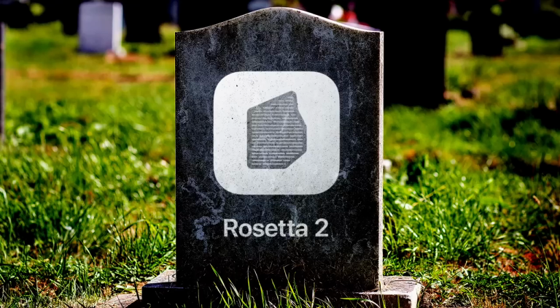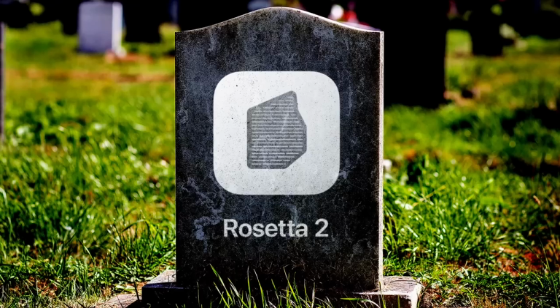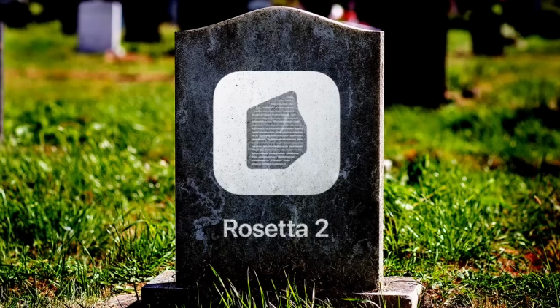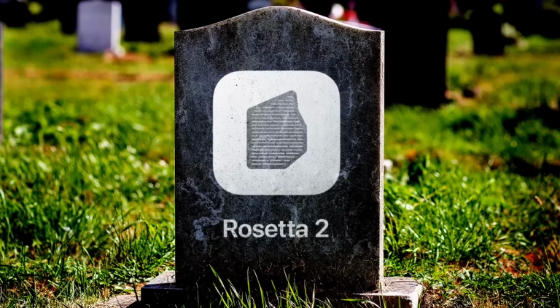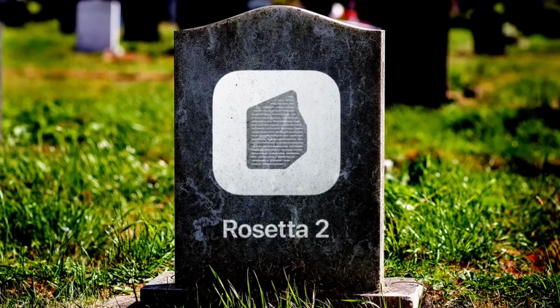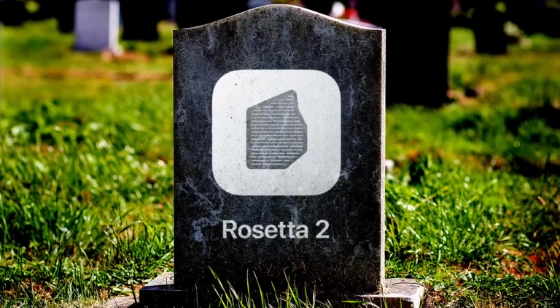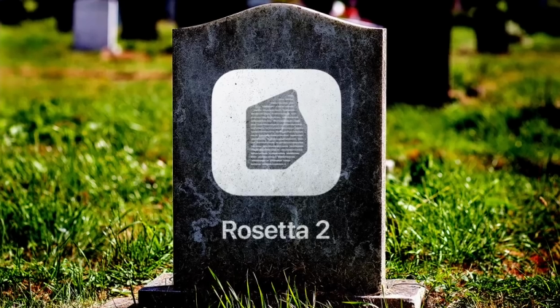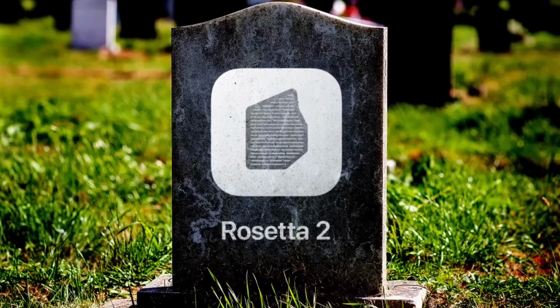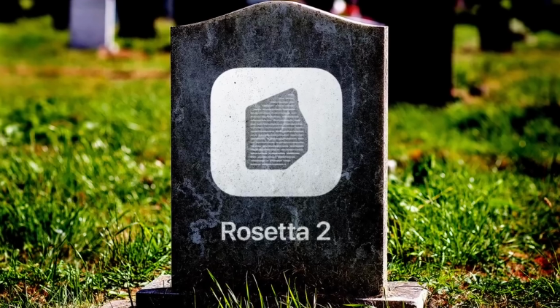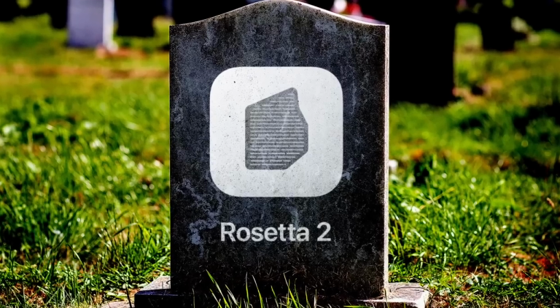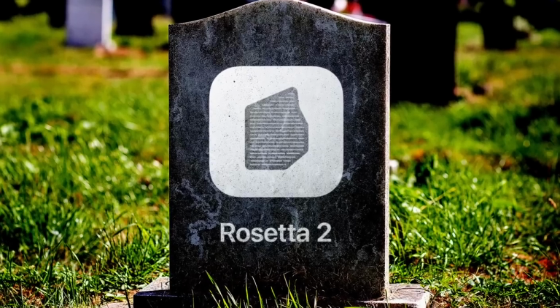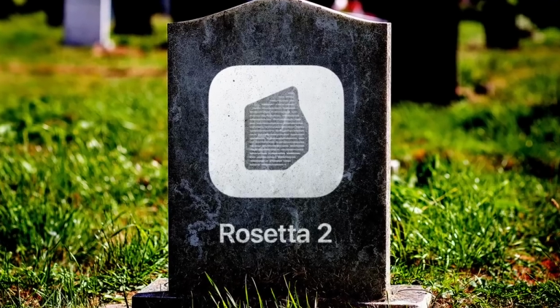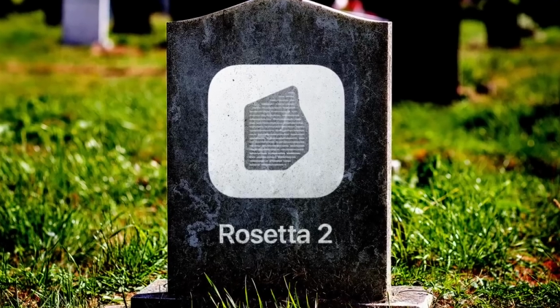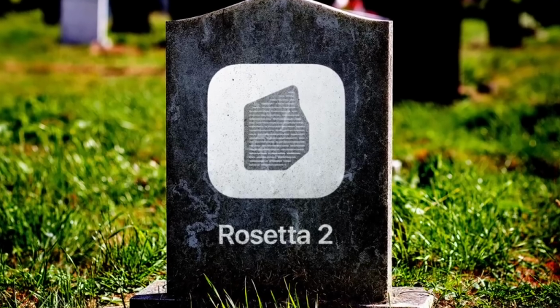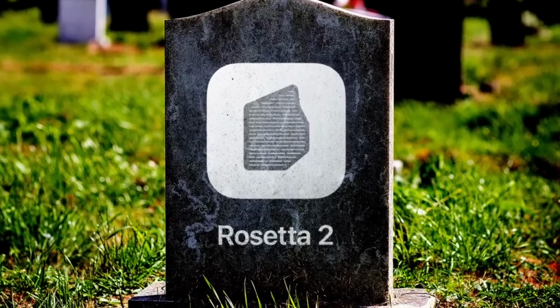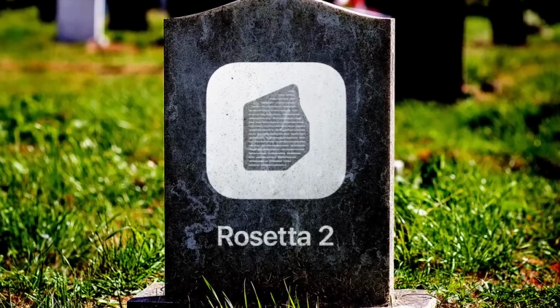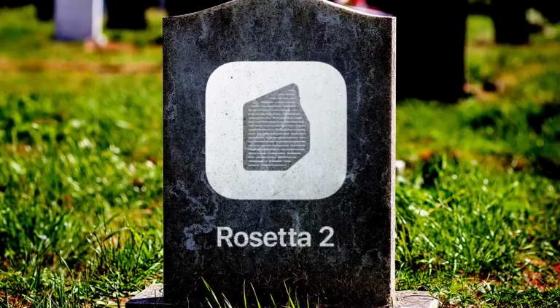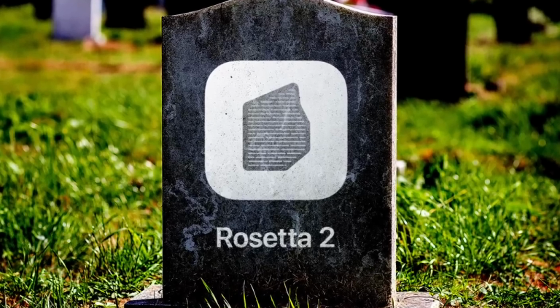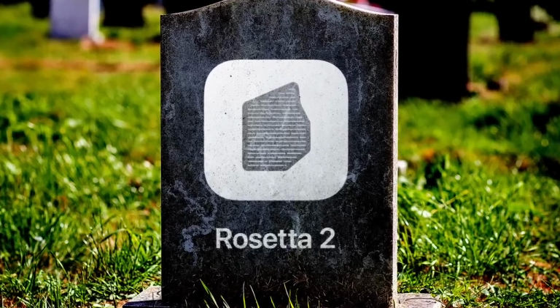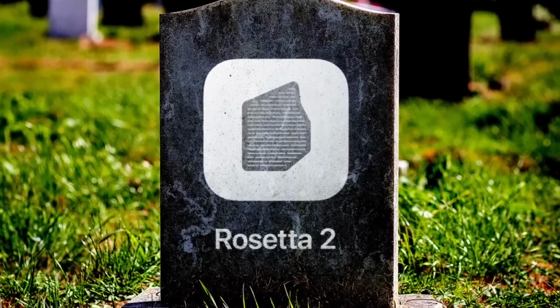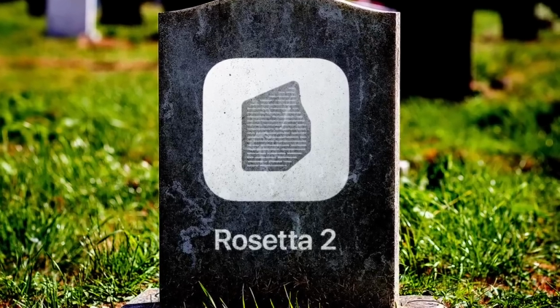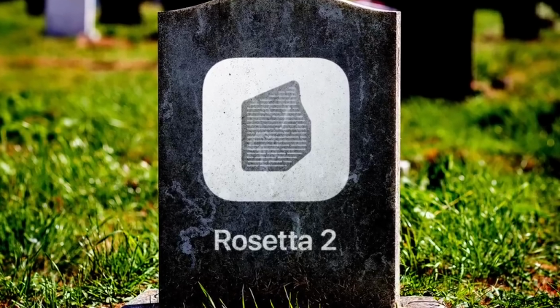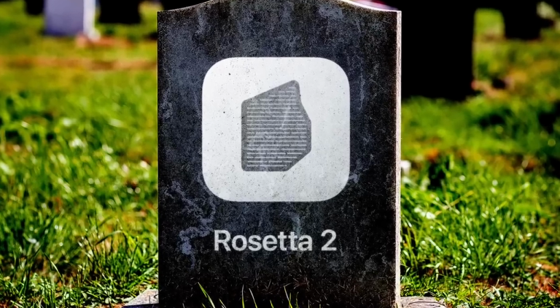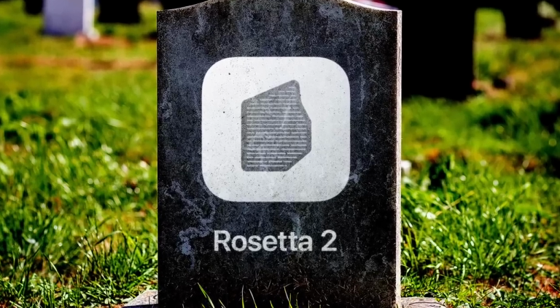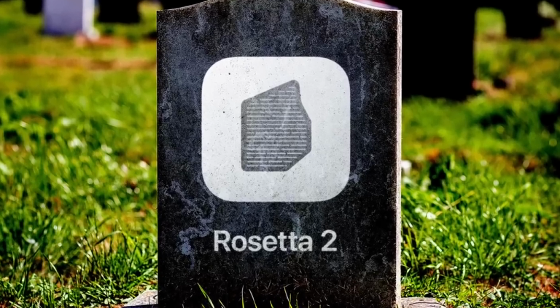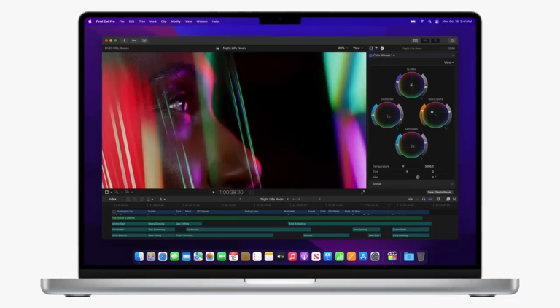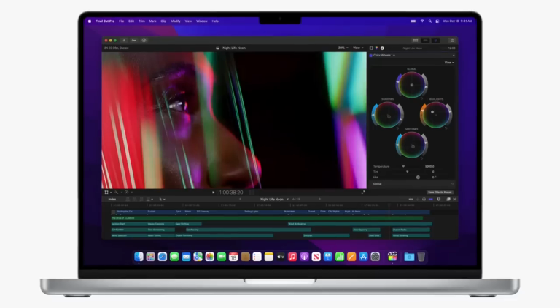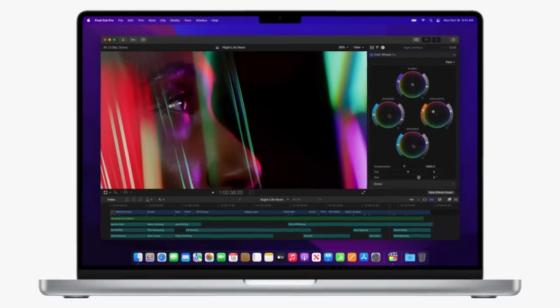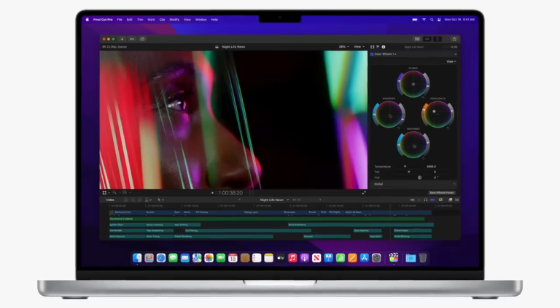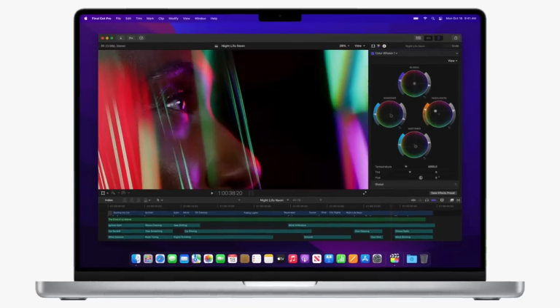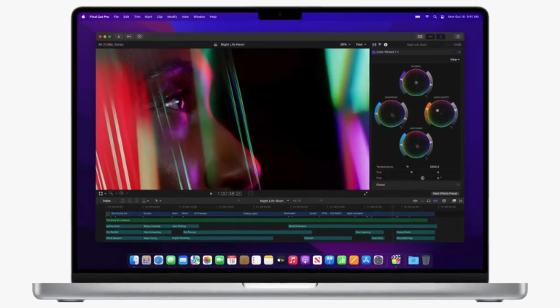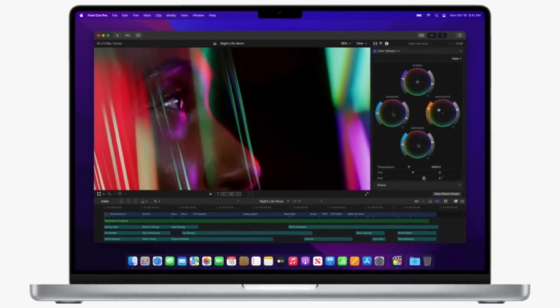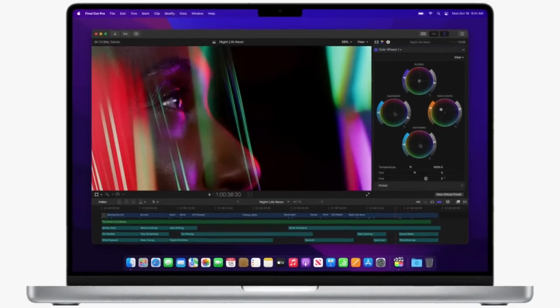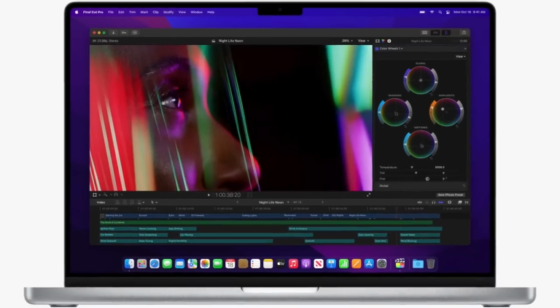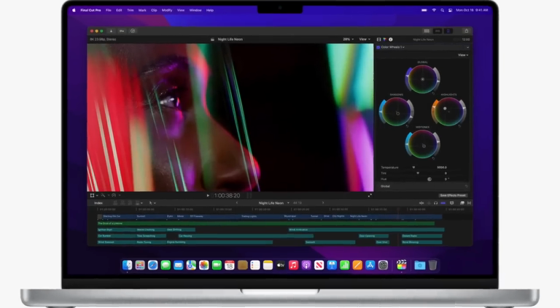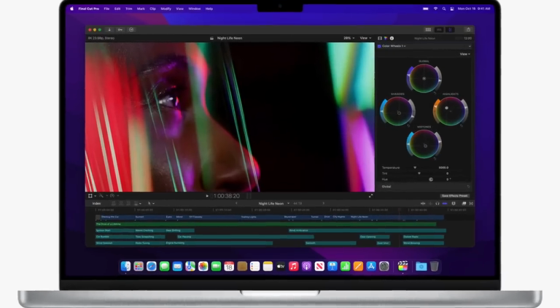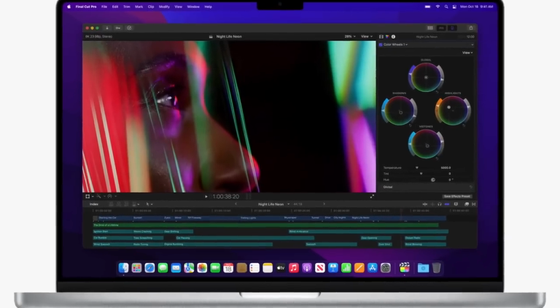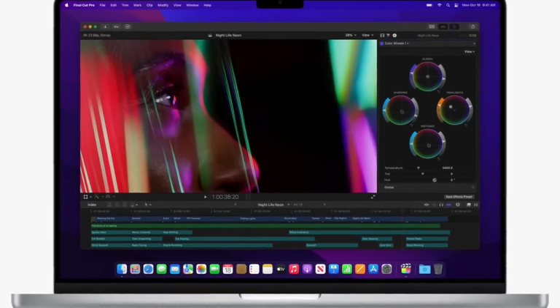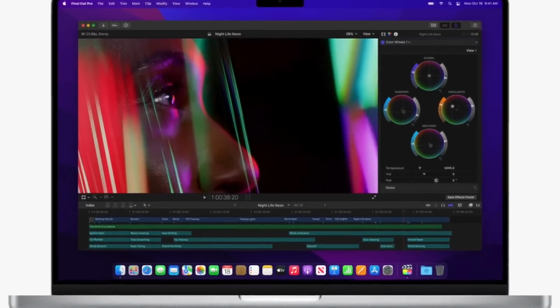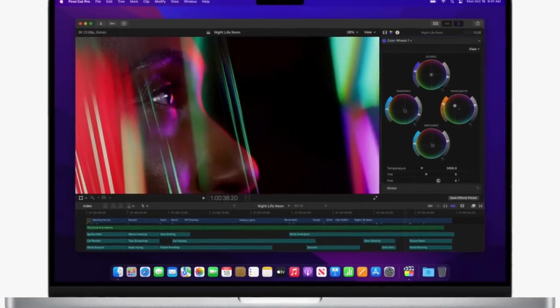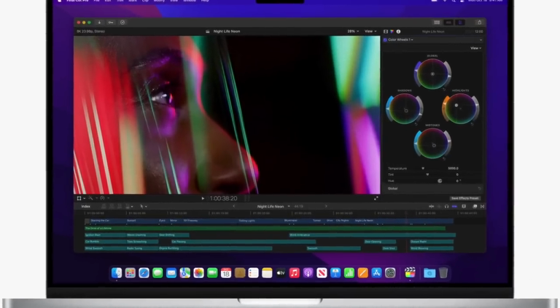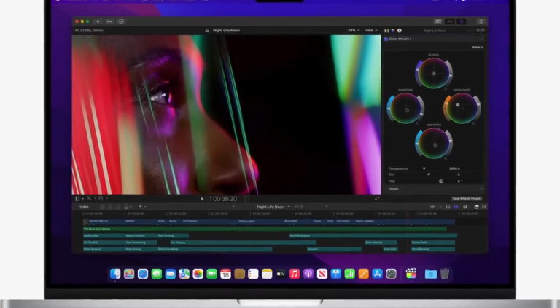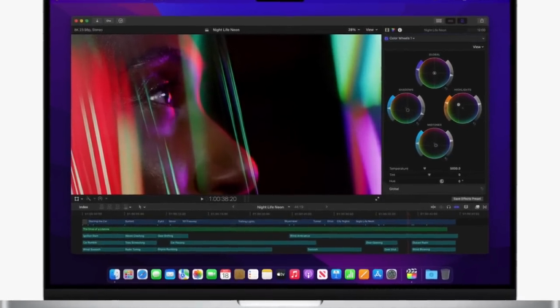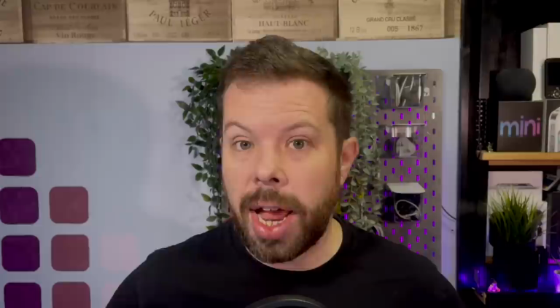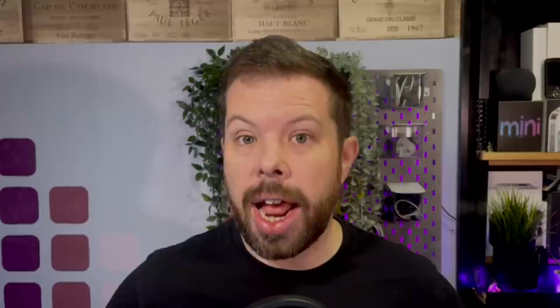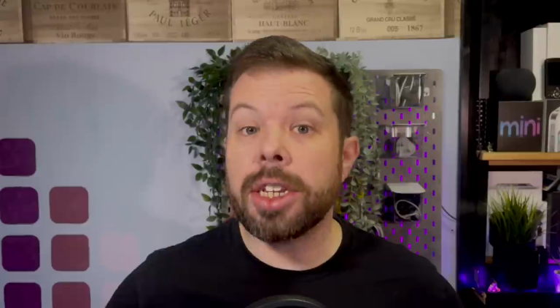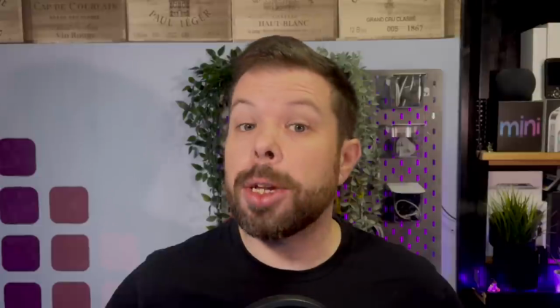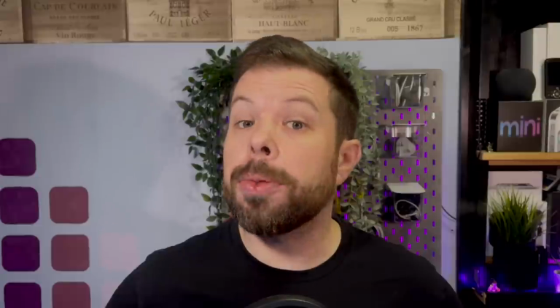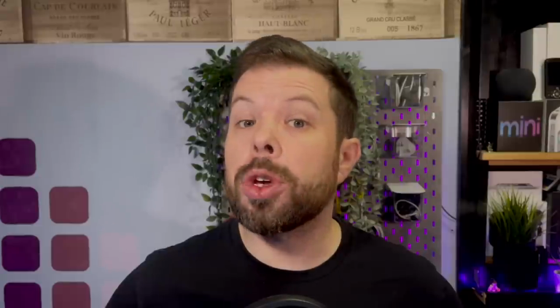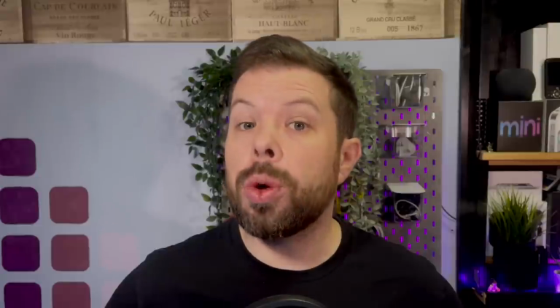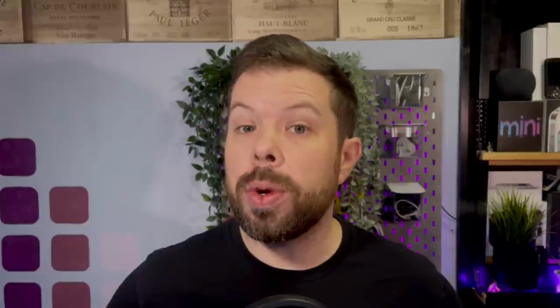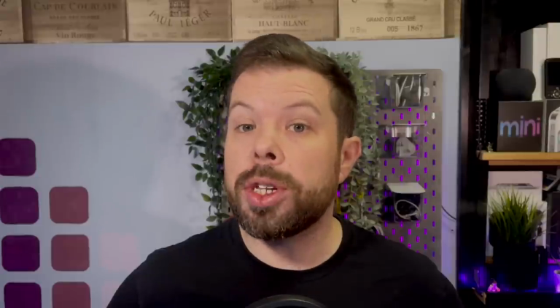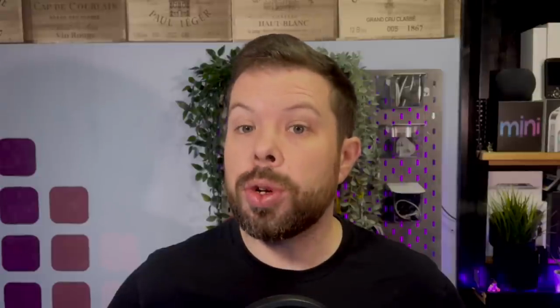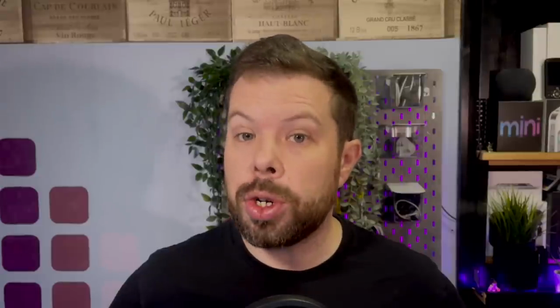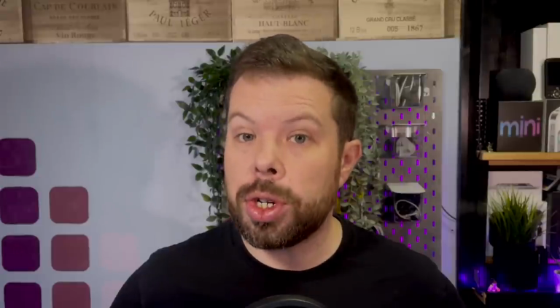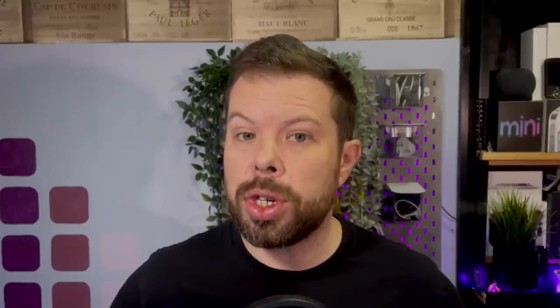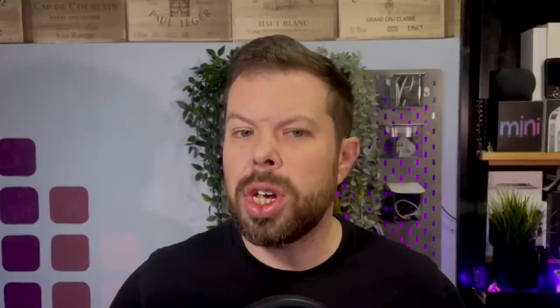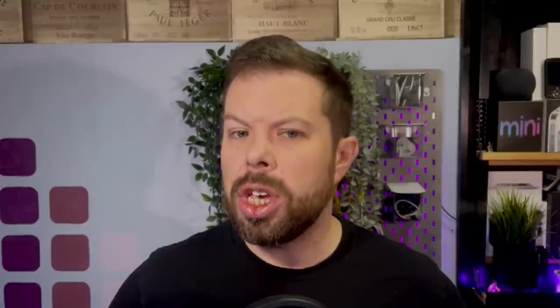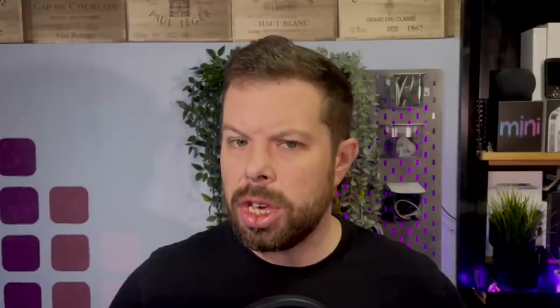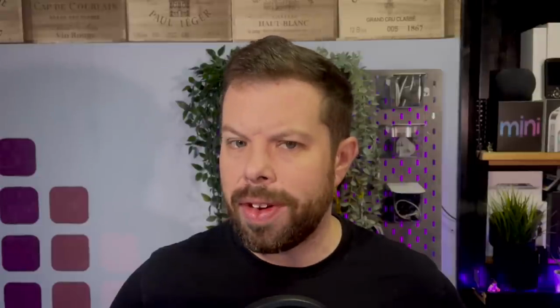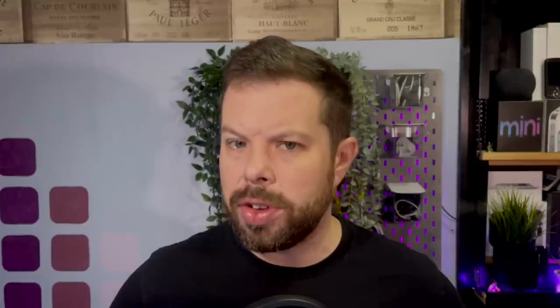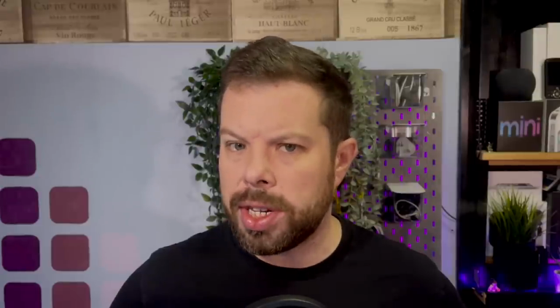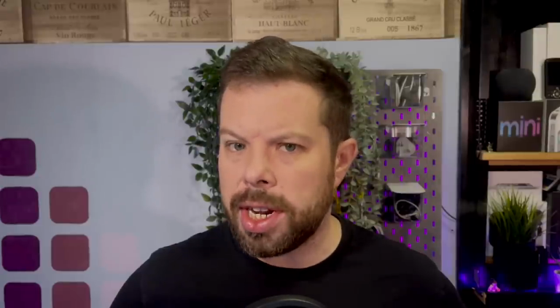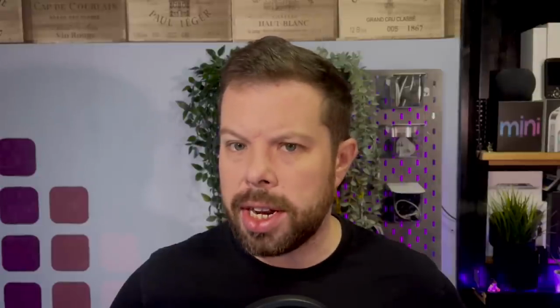On today's show: how soon should Rosetta 2 die? New MacBook Pros as reference monitors, and some of the coolest cushions you've ever seen.